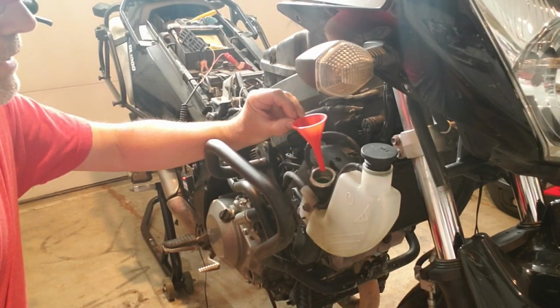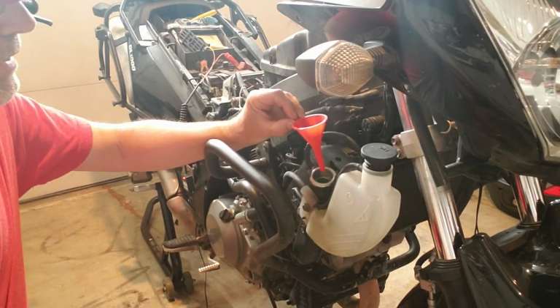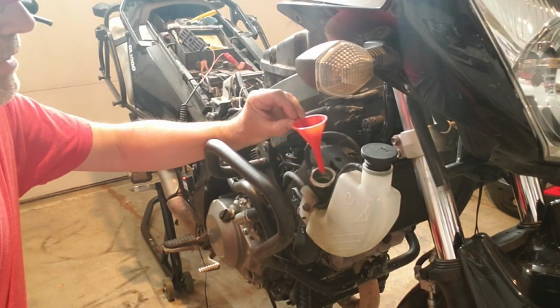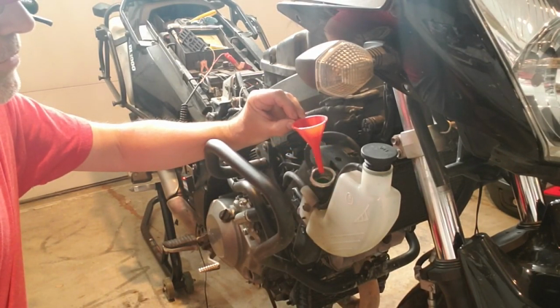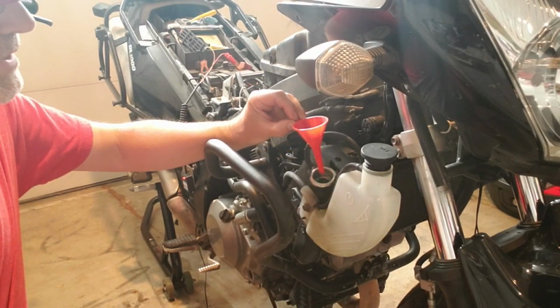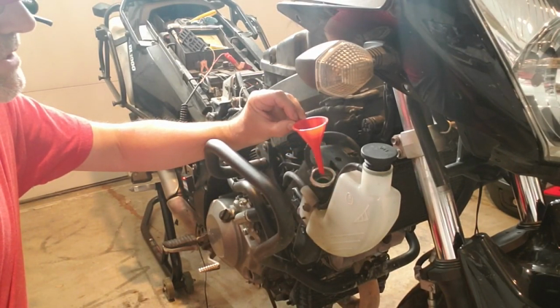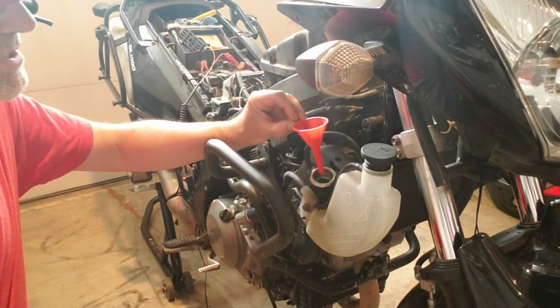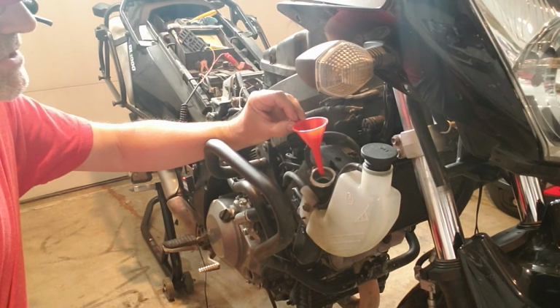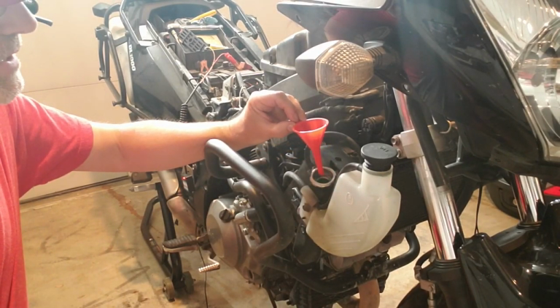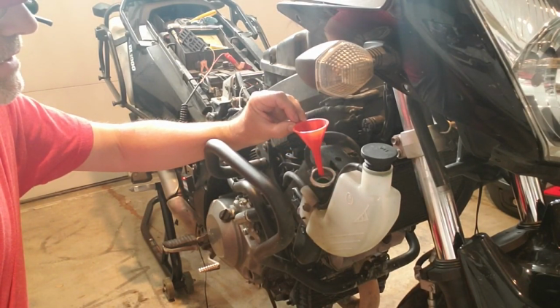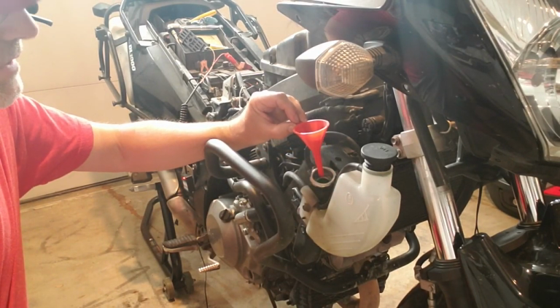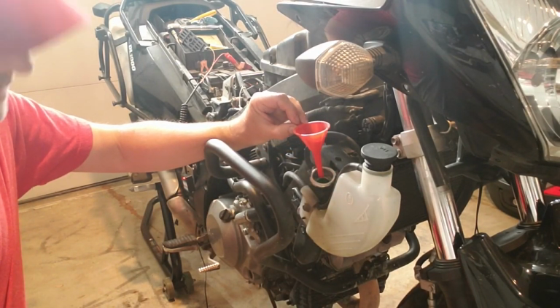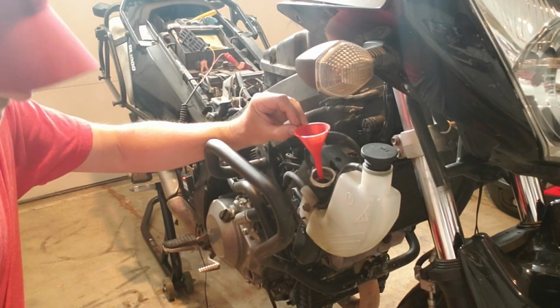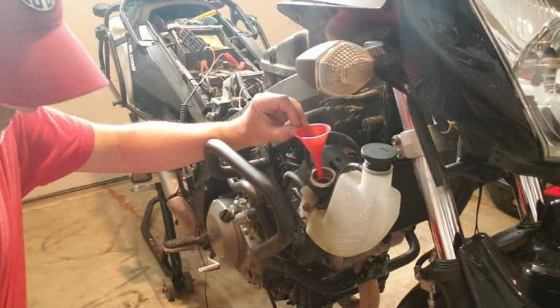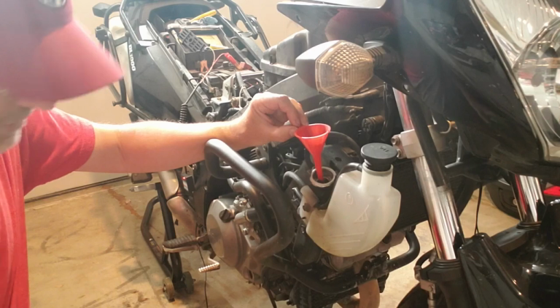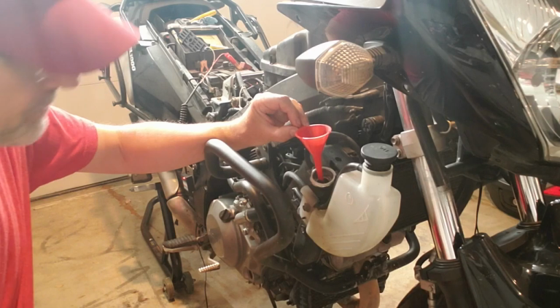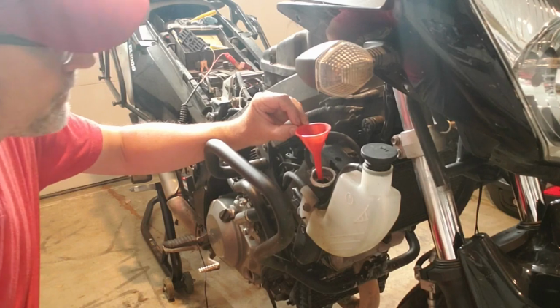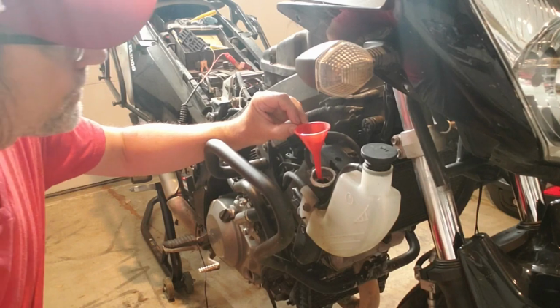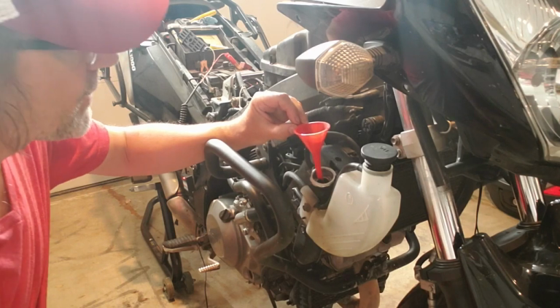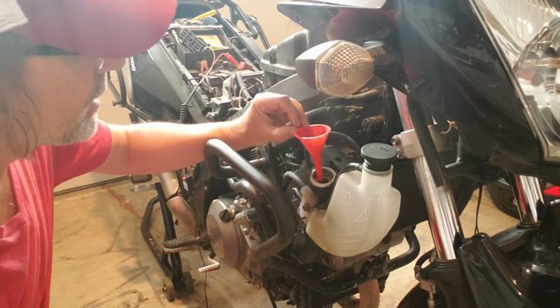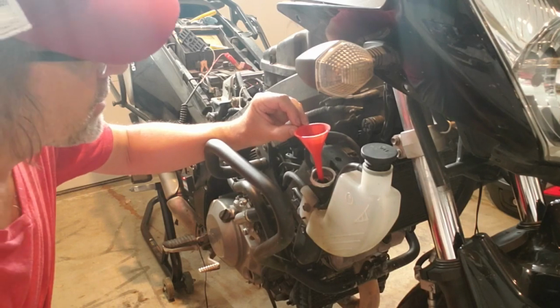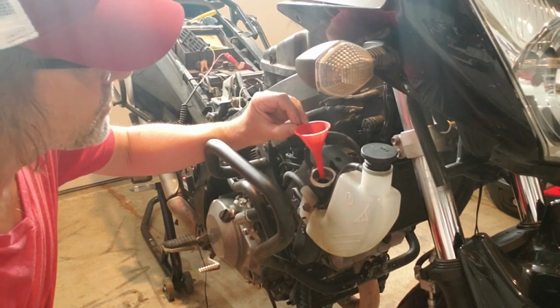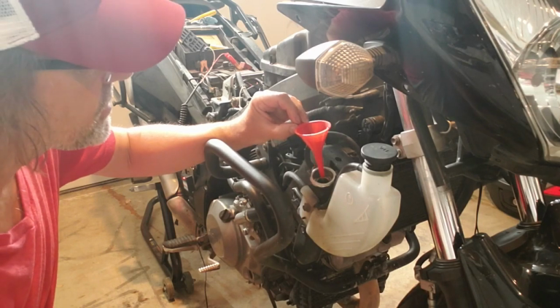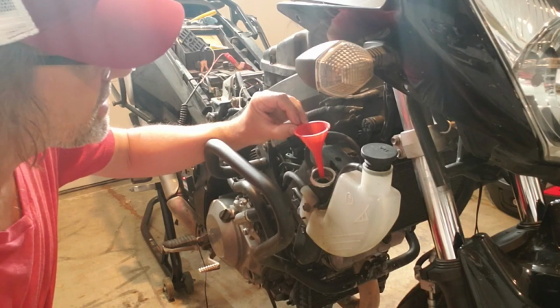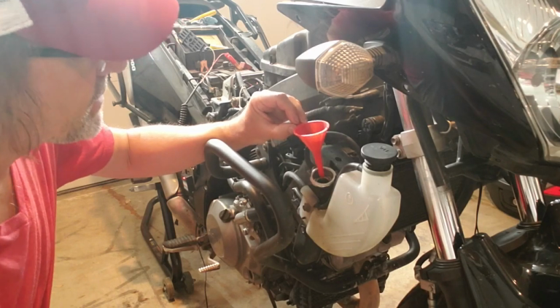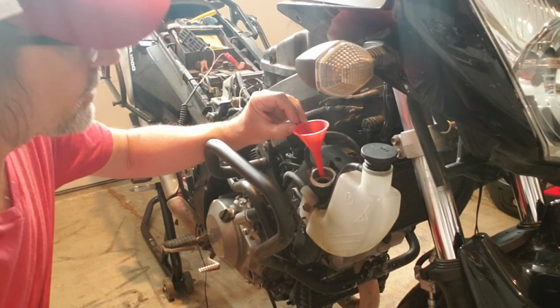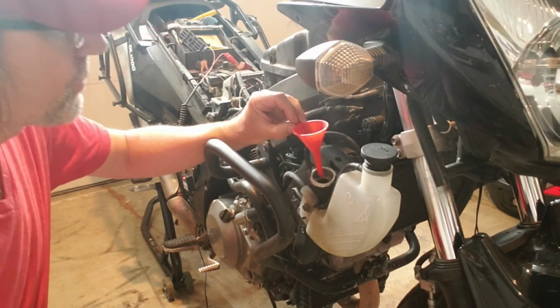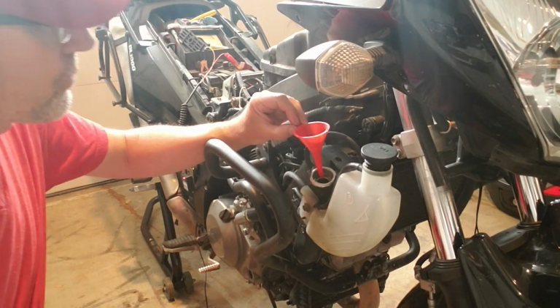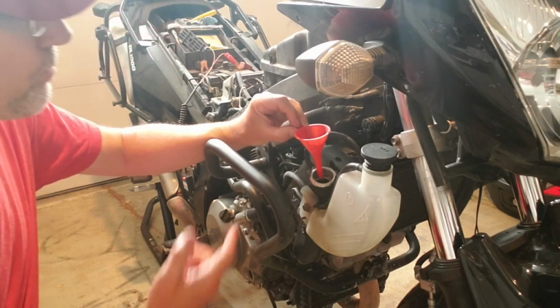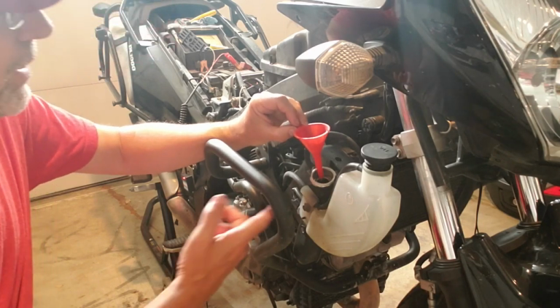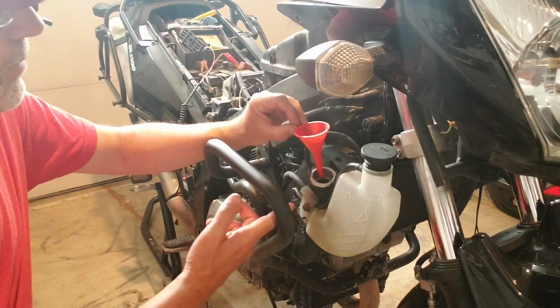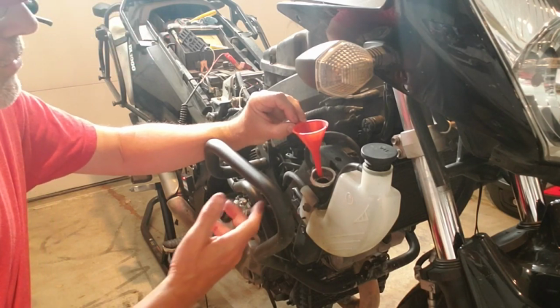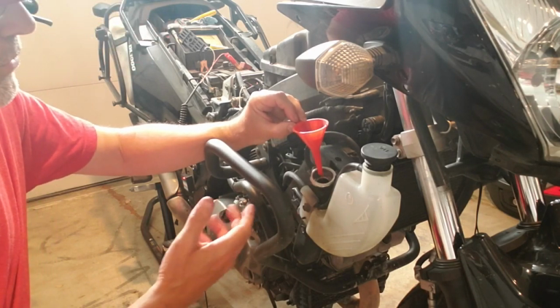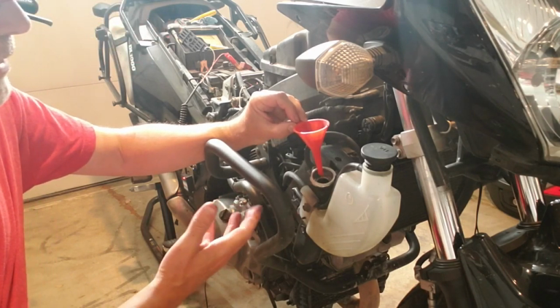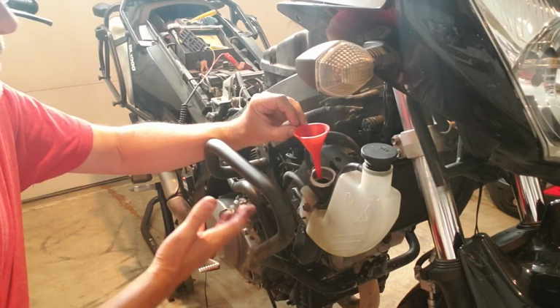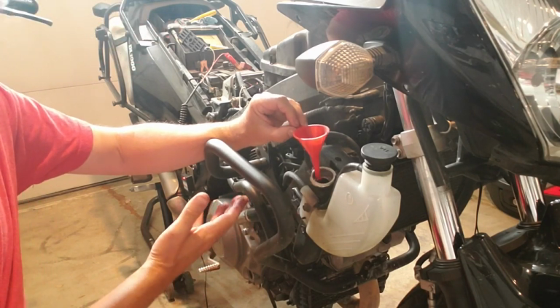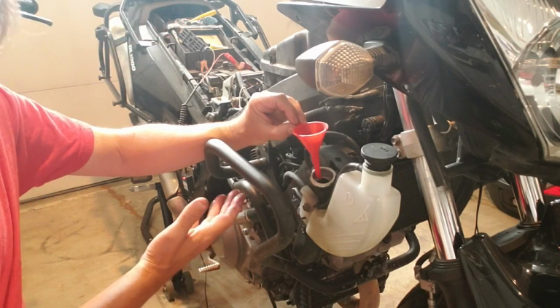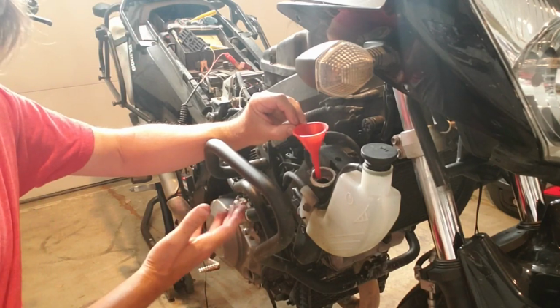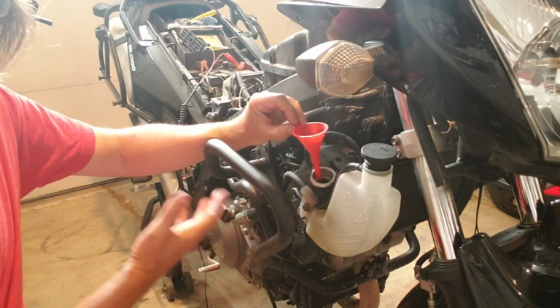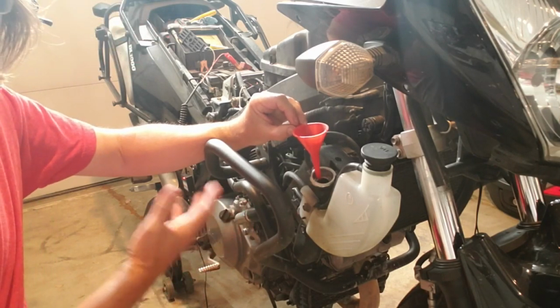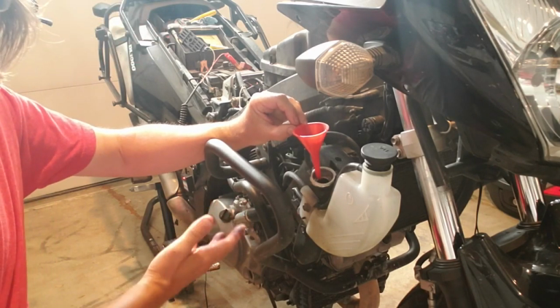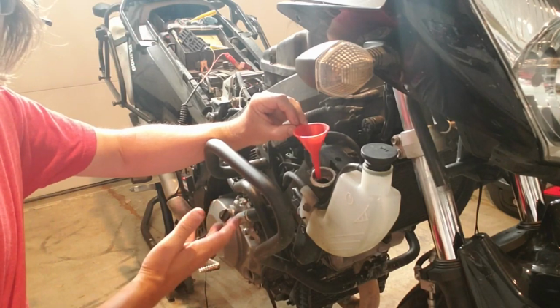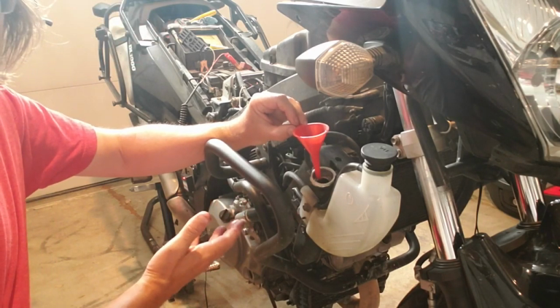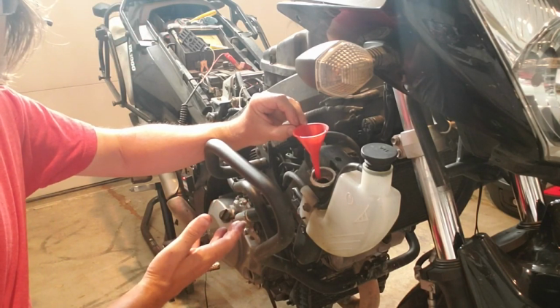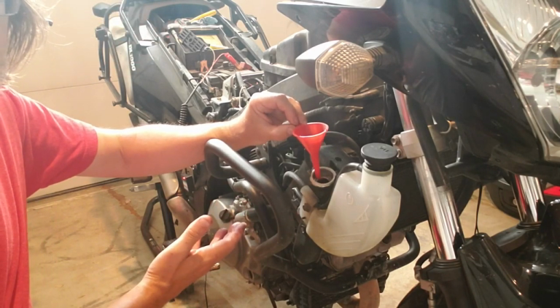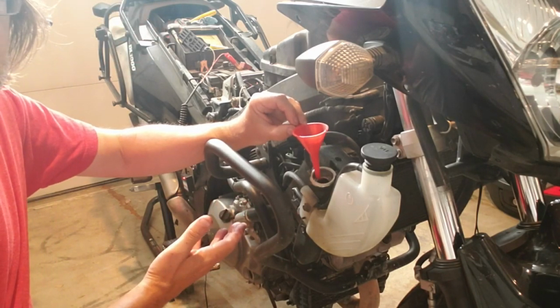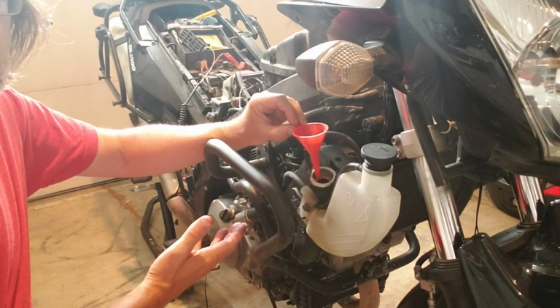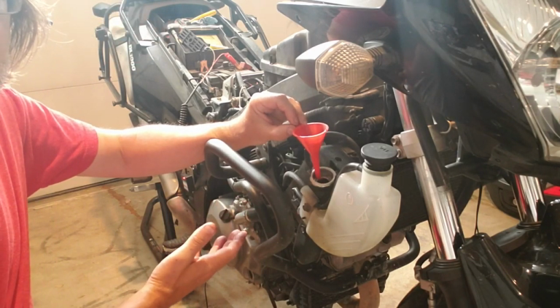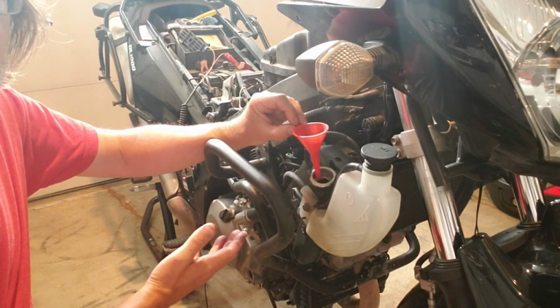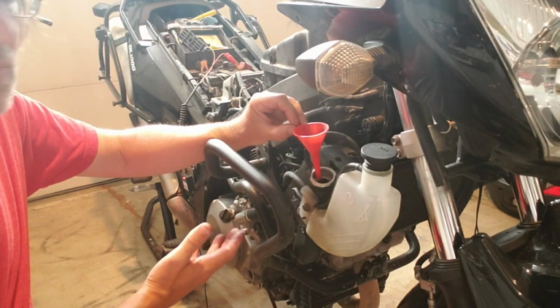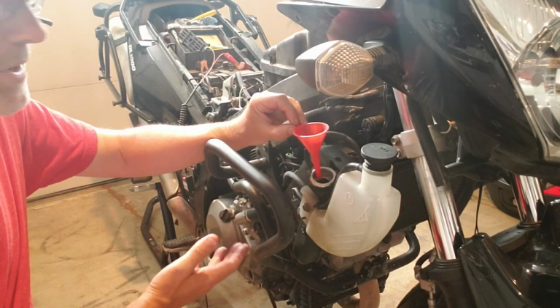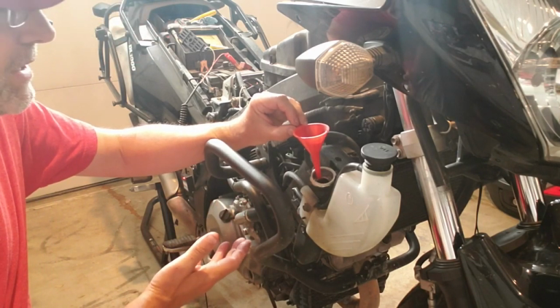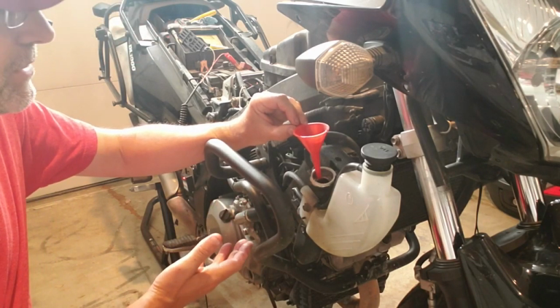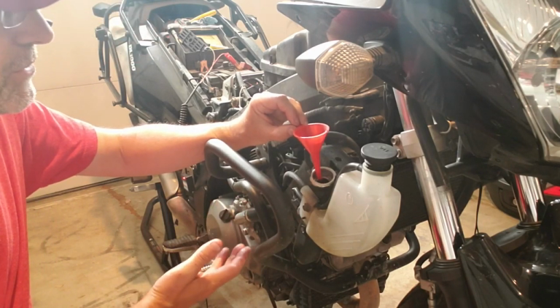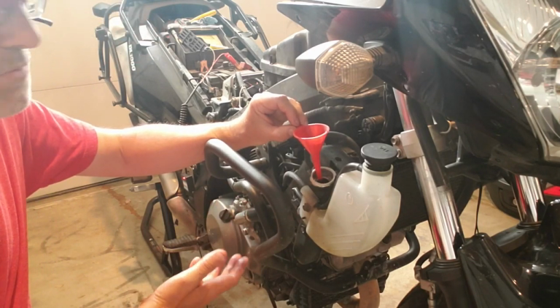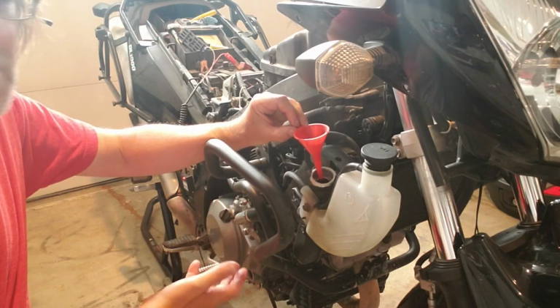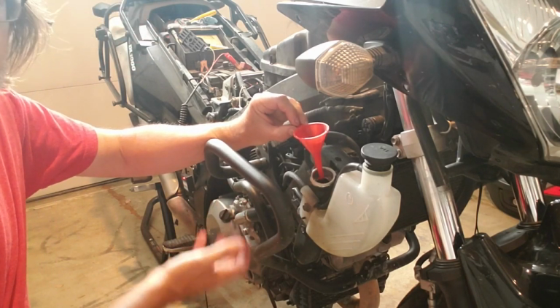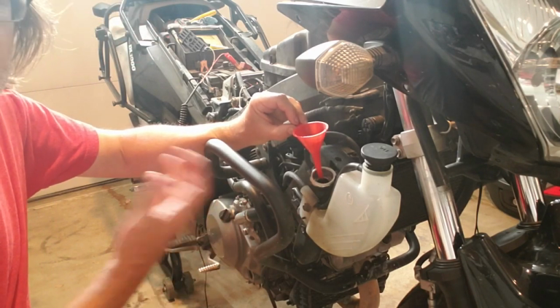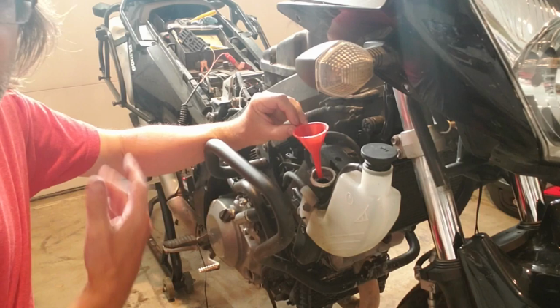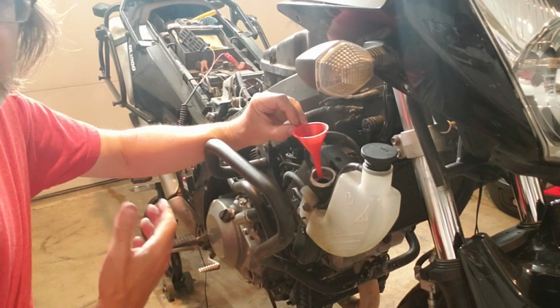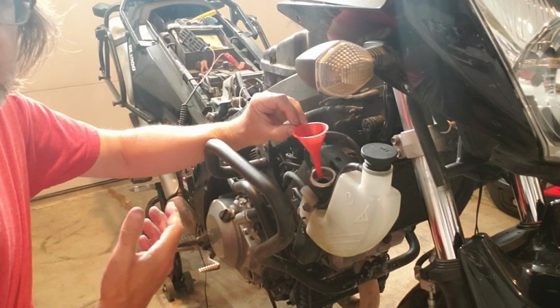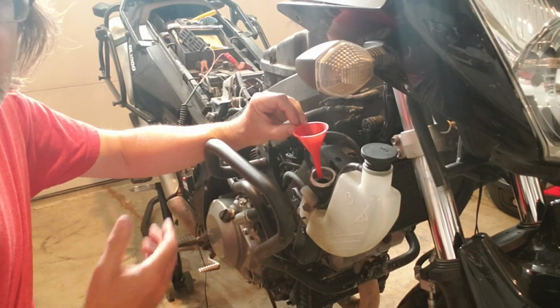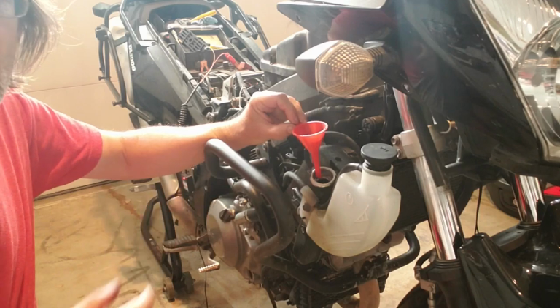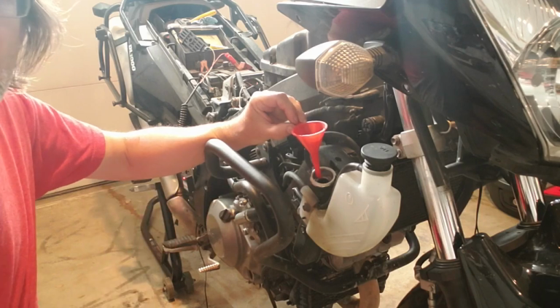But it is settling down. You'll see that there are bubbles, so there is air in the system that we need to displace out.